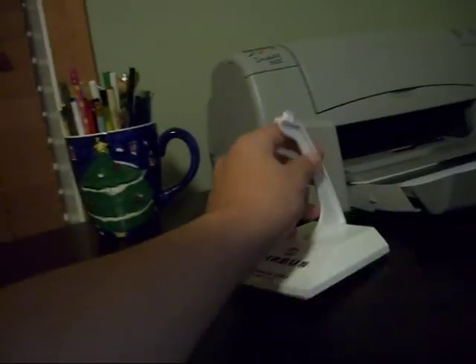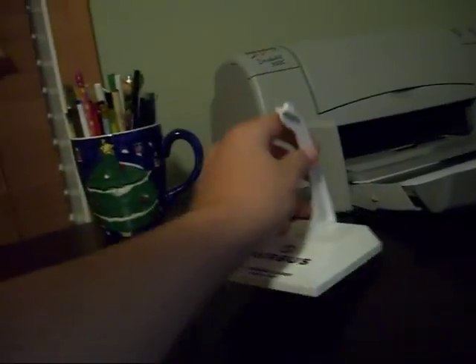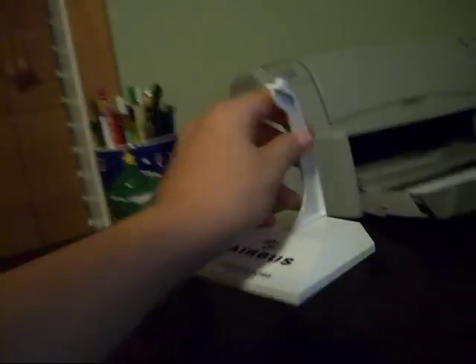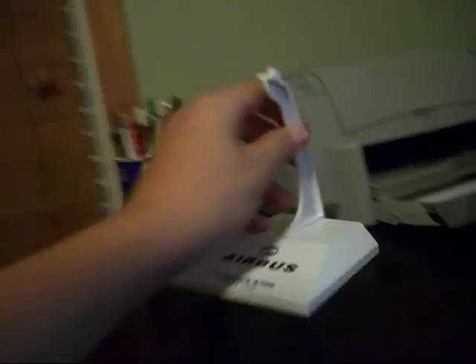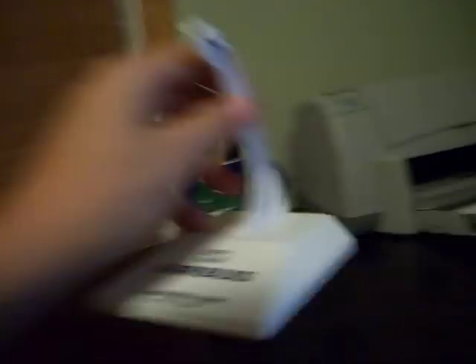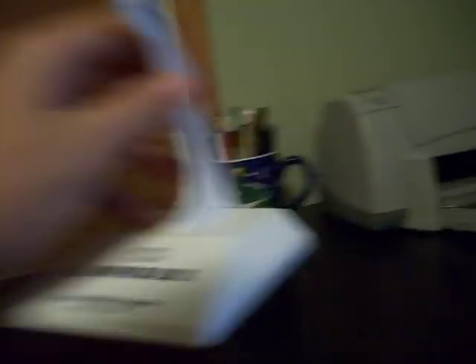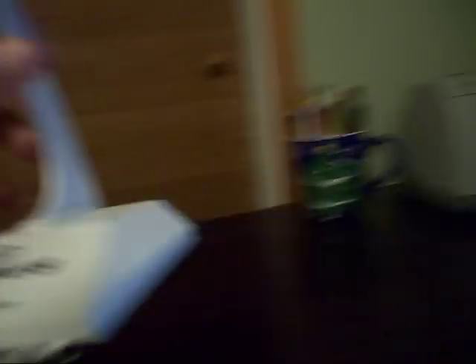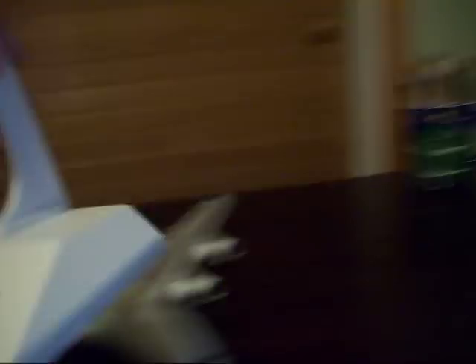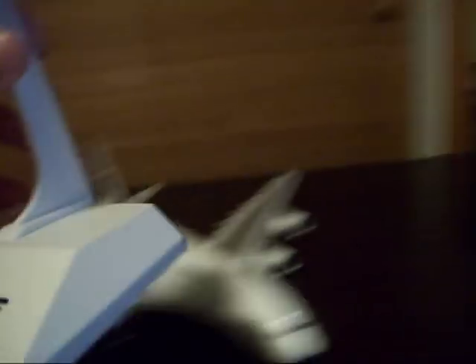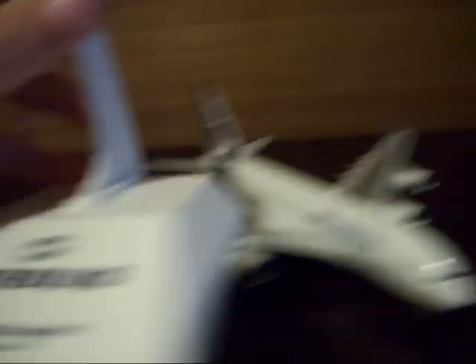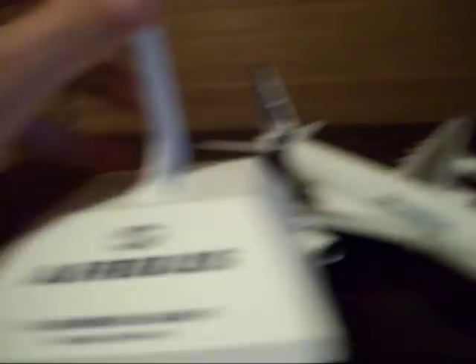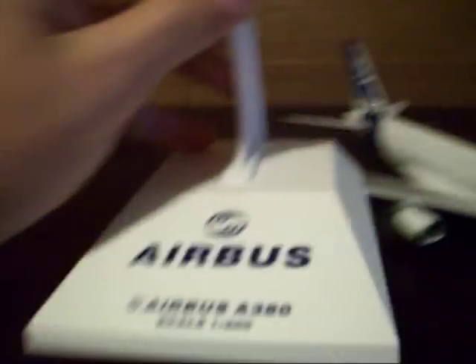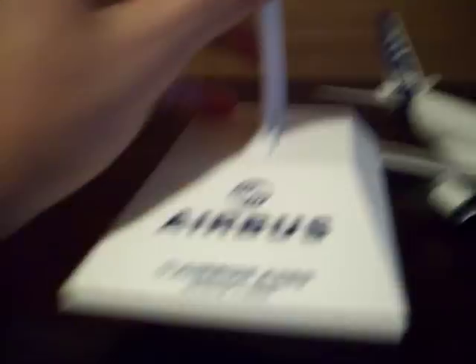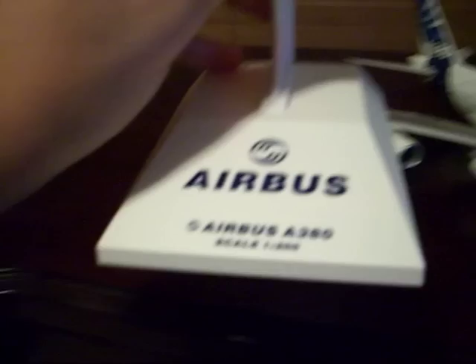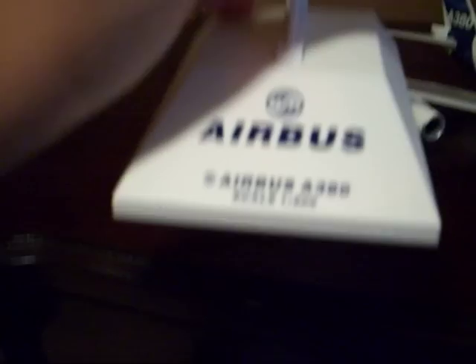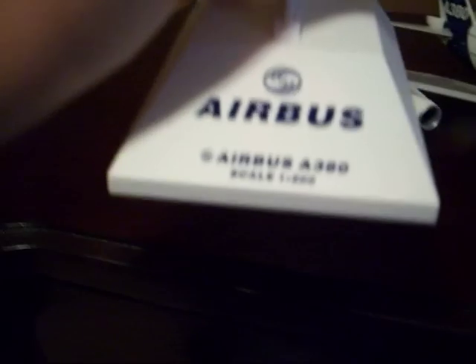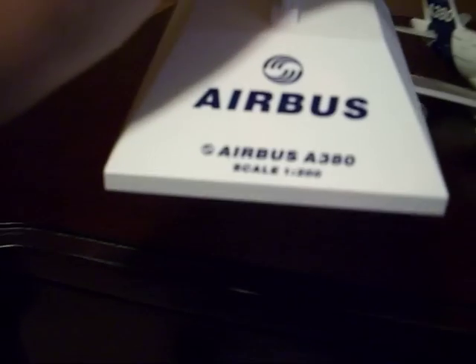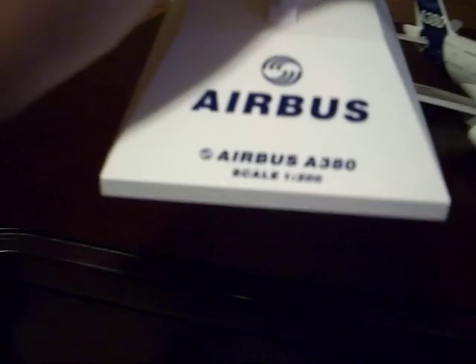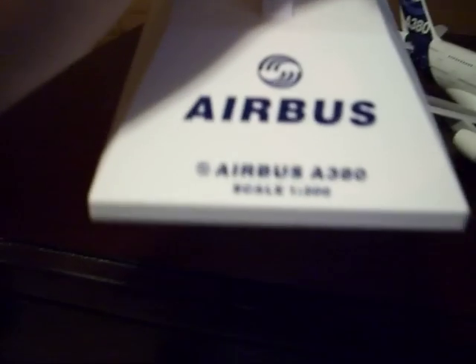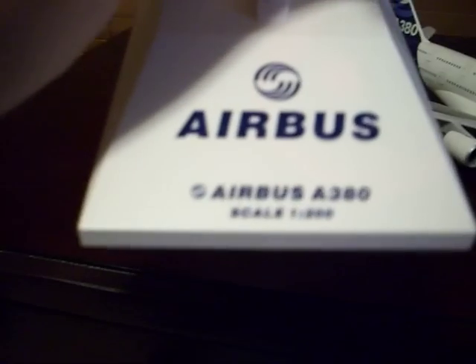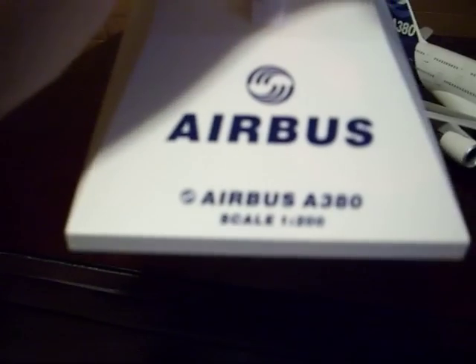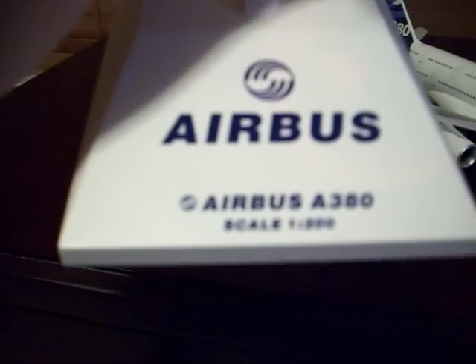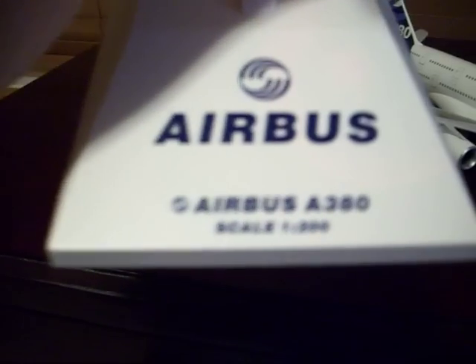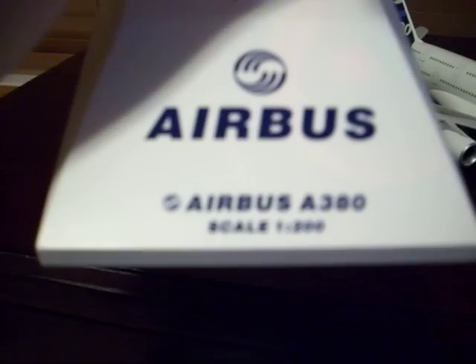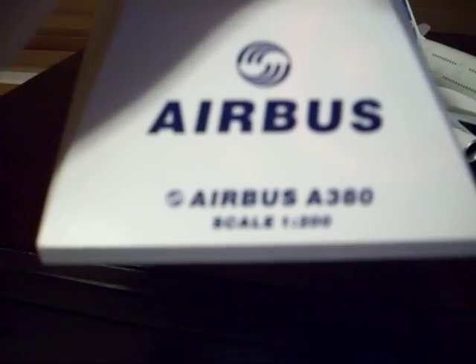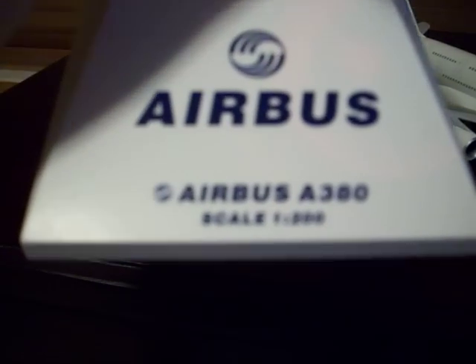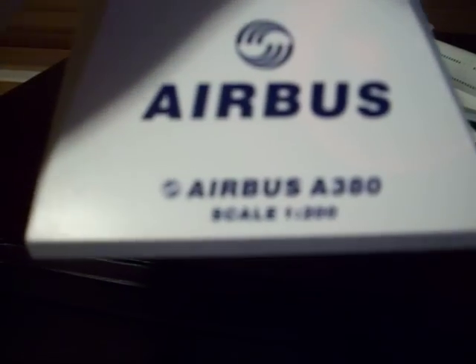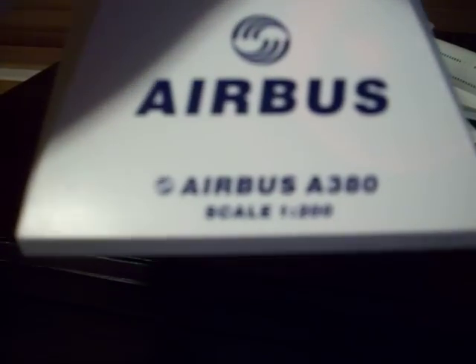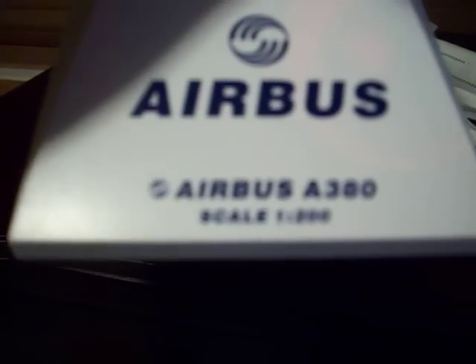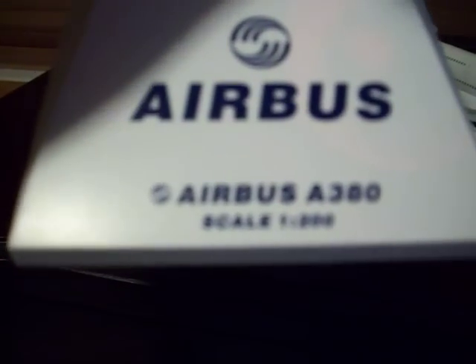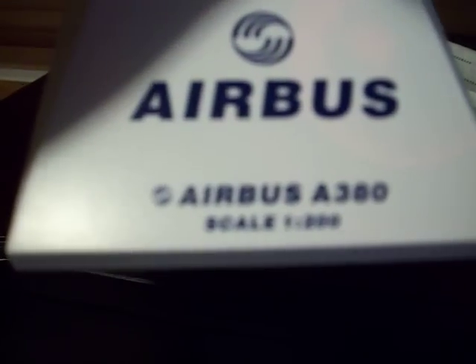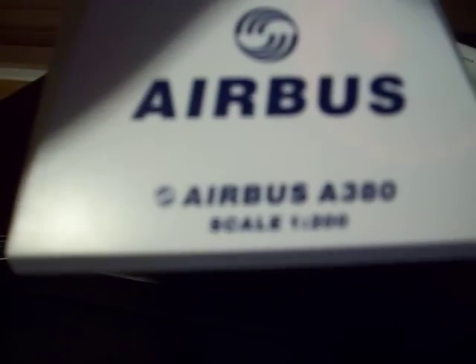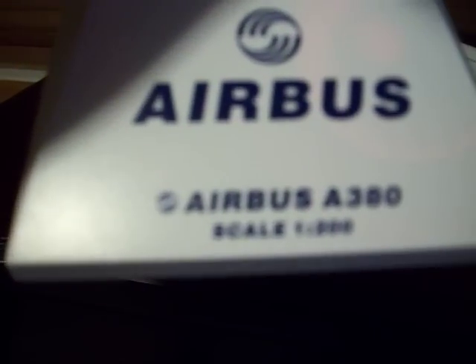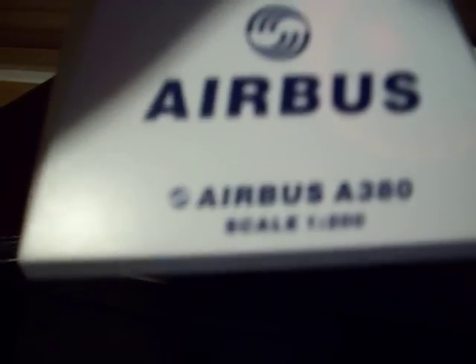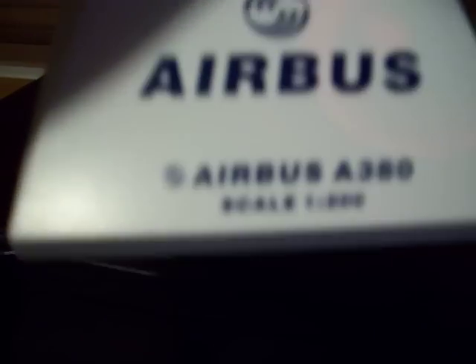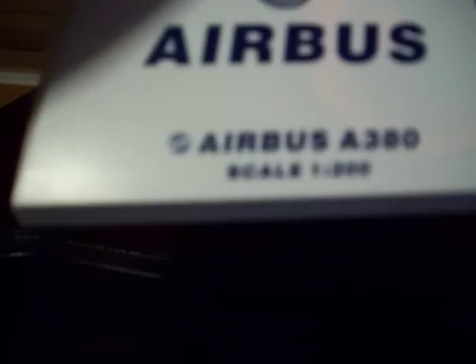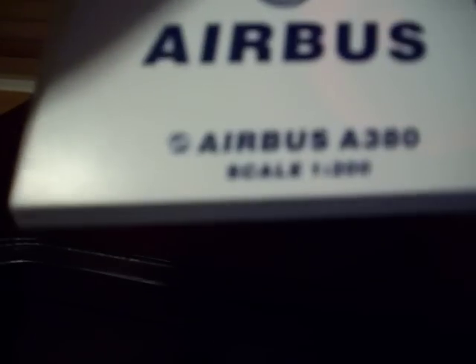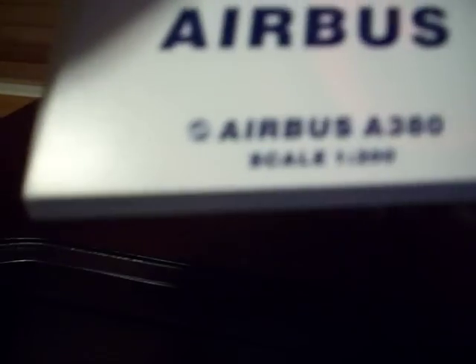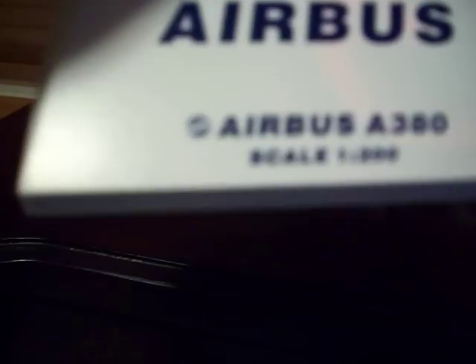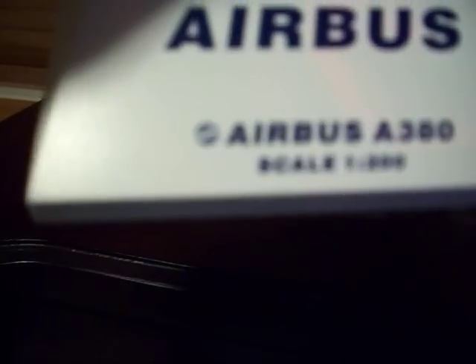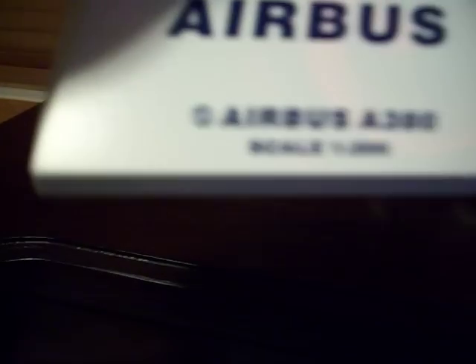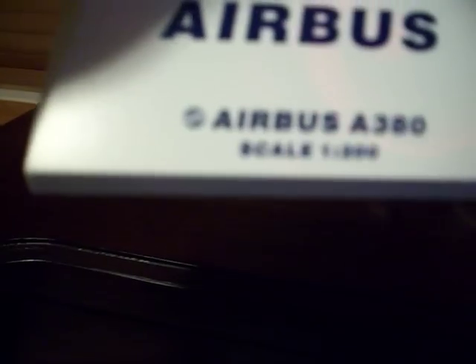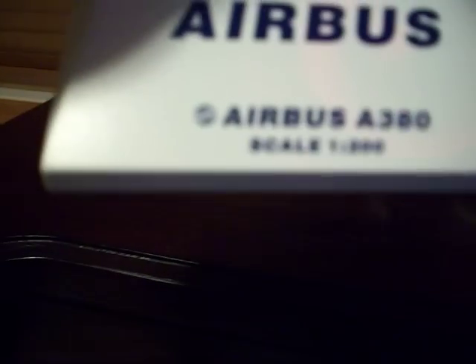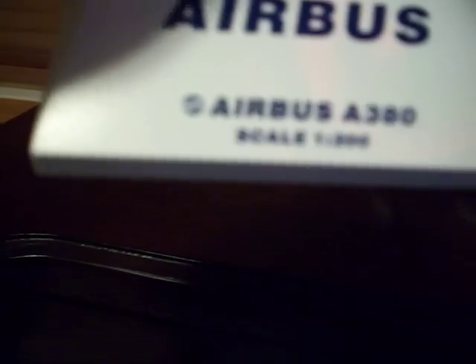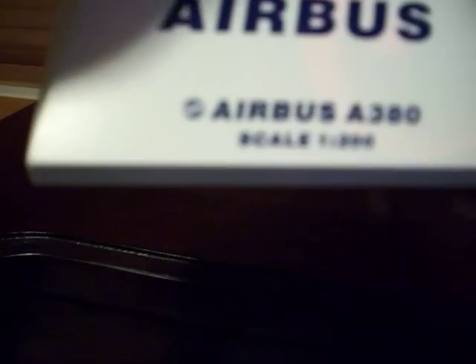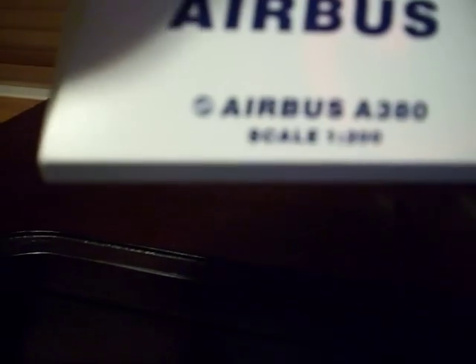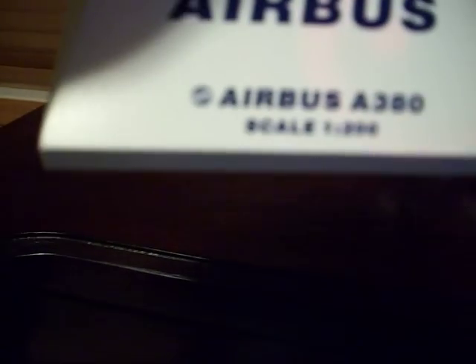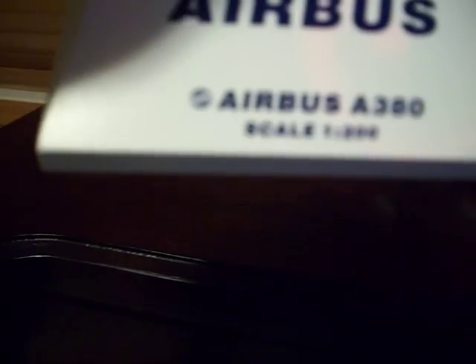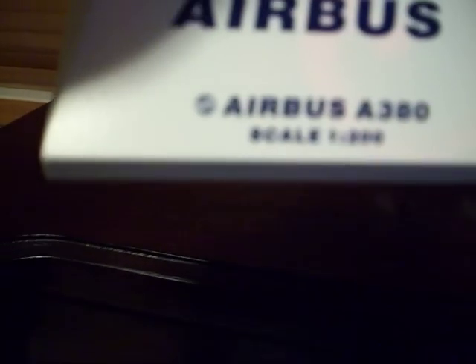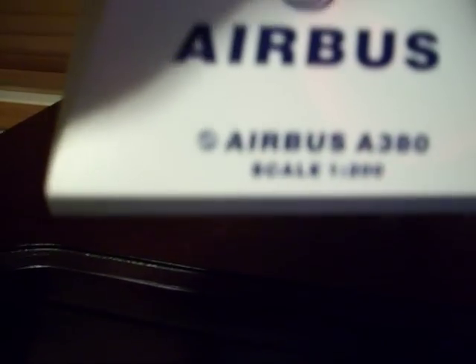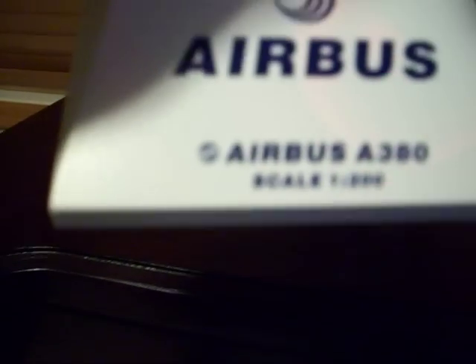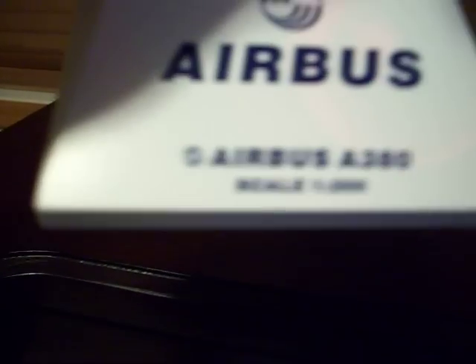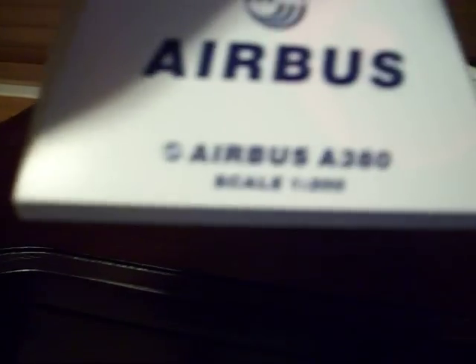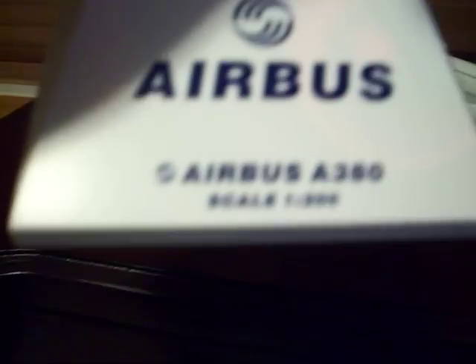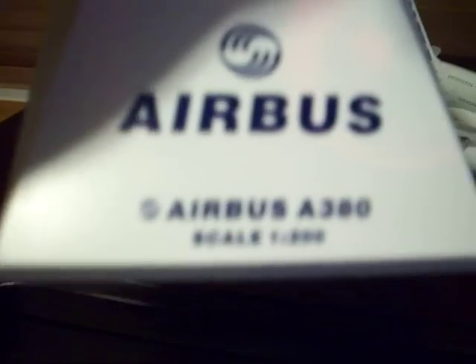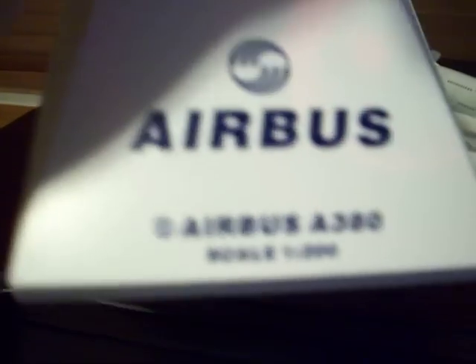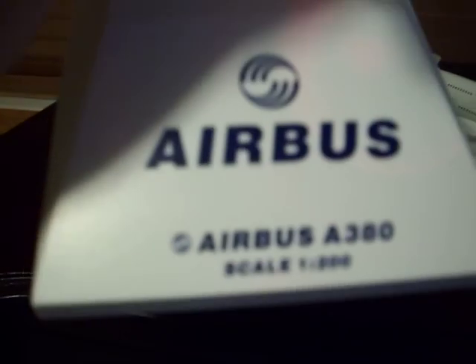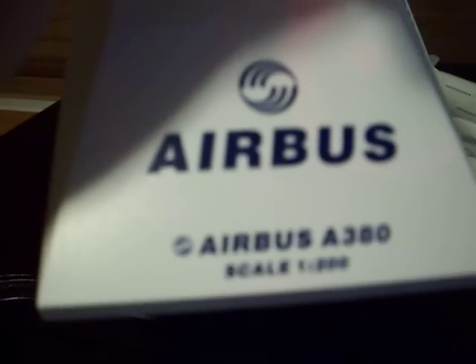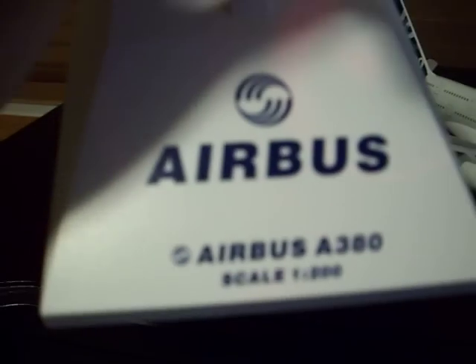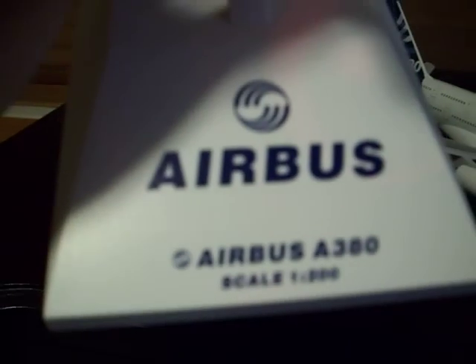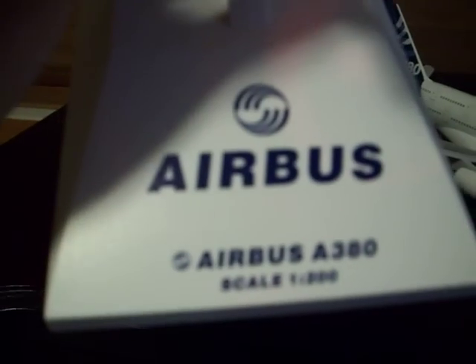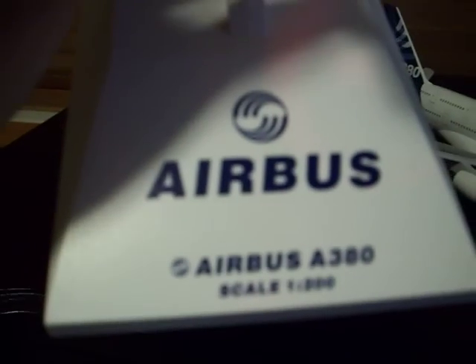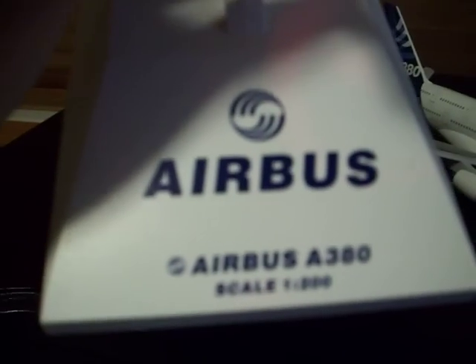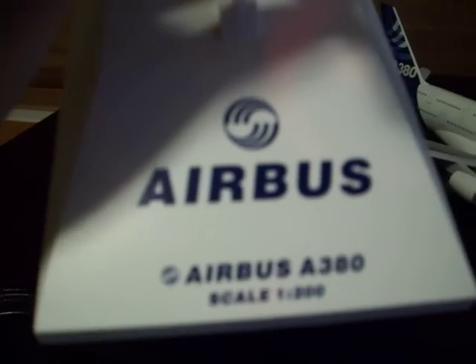Here's the stand. And it's one to two hundred scale.